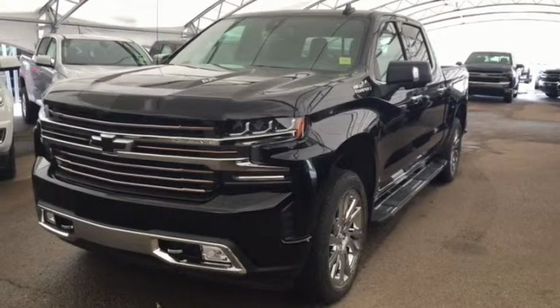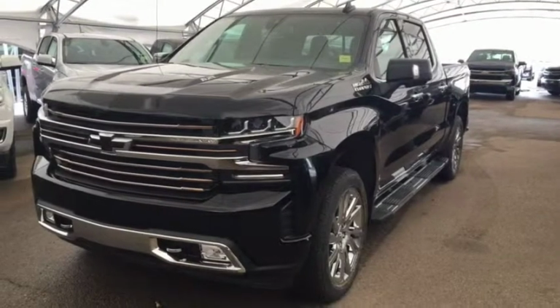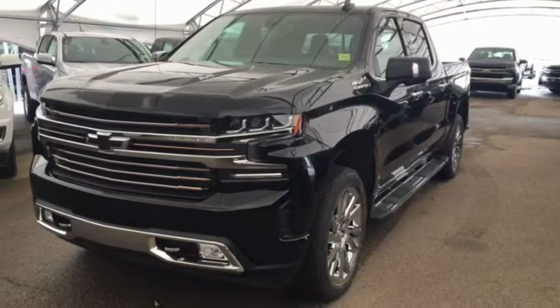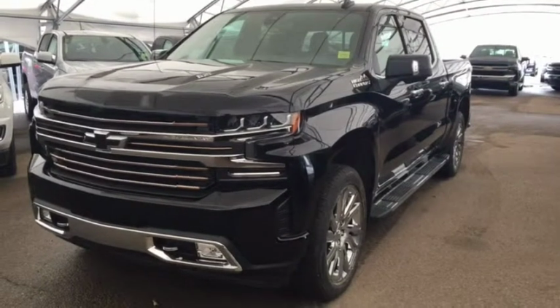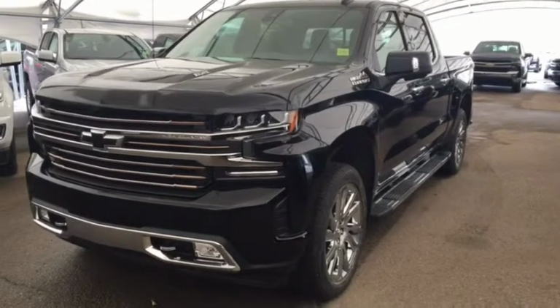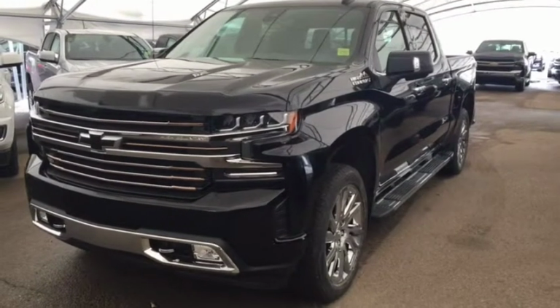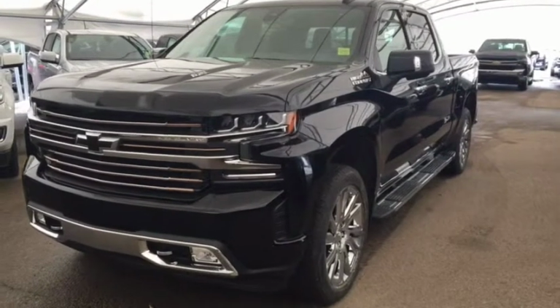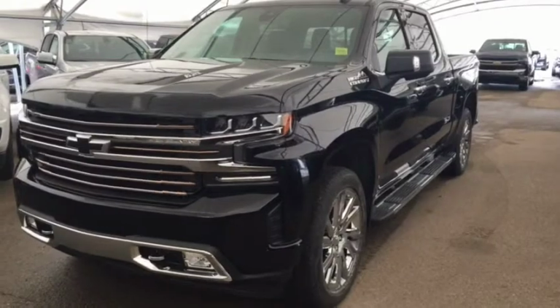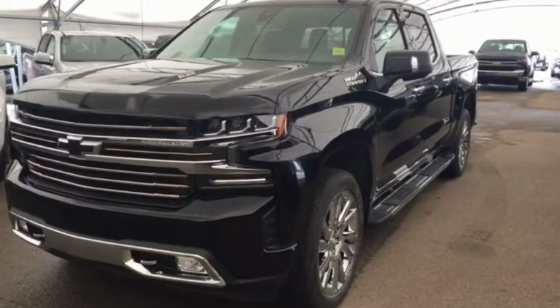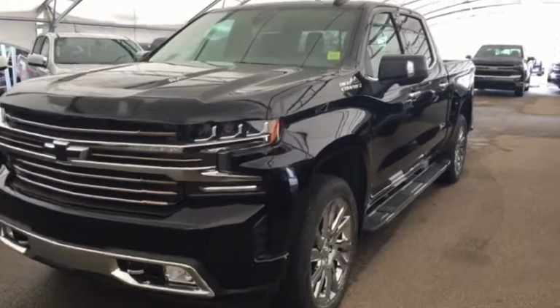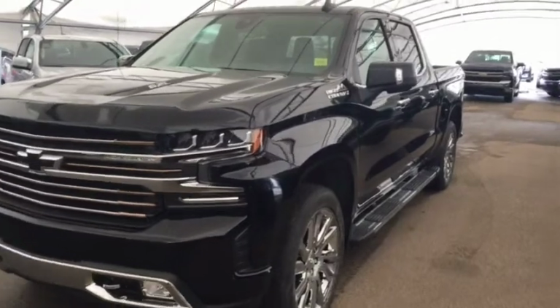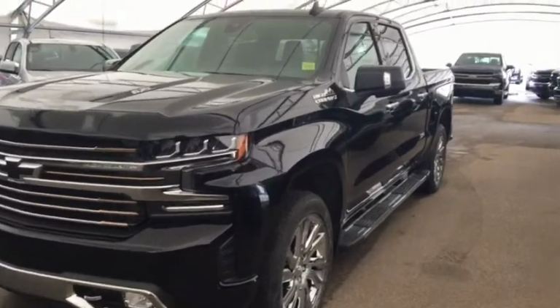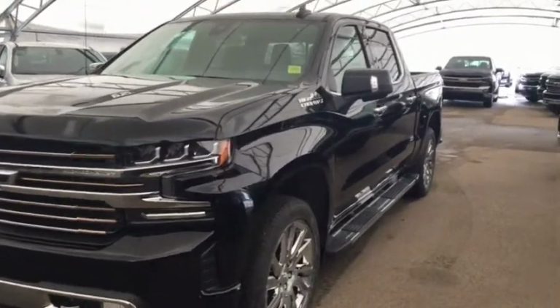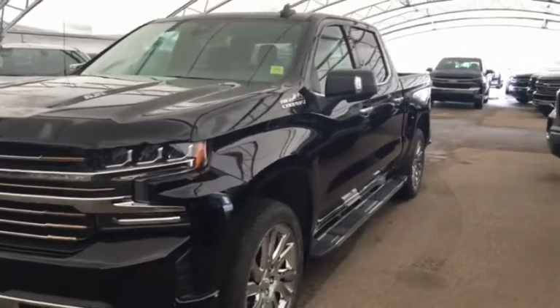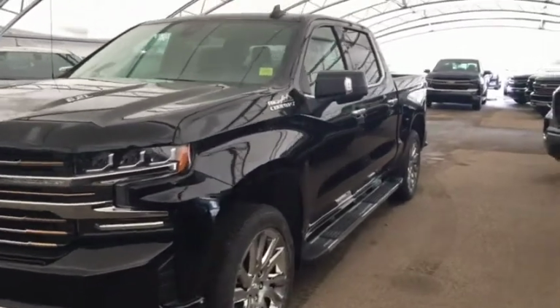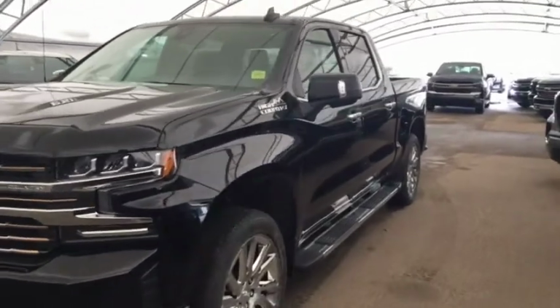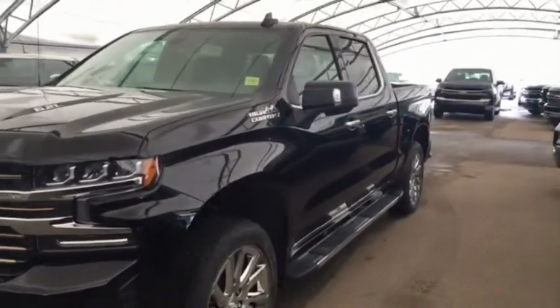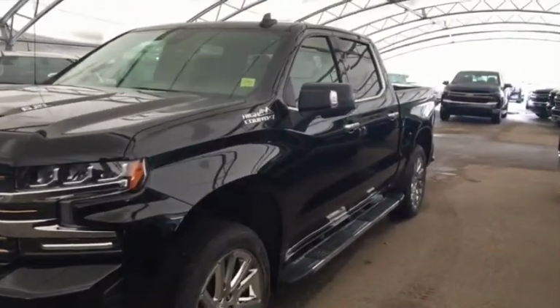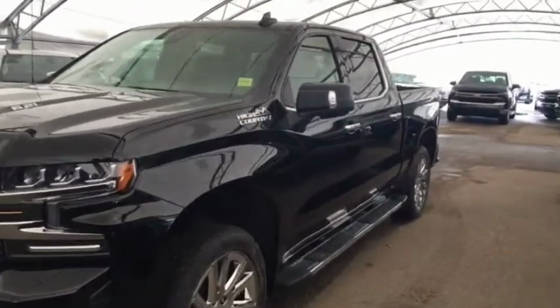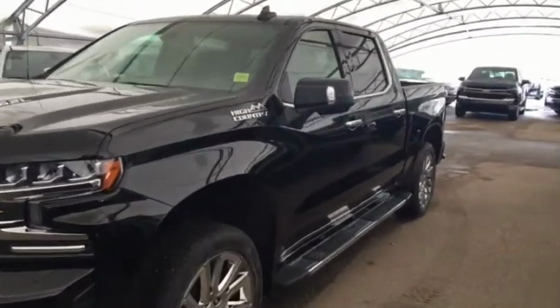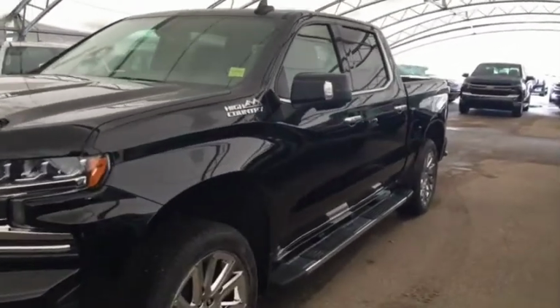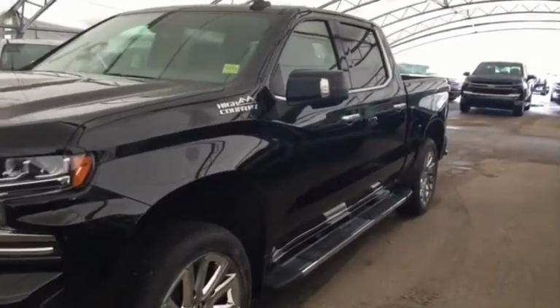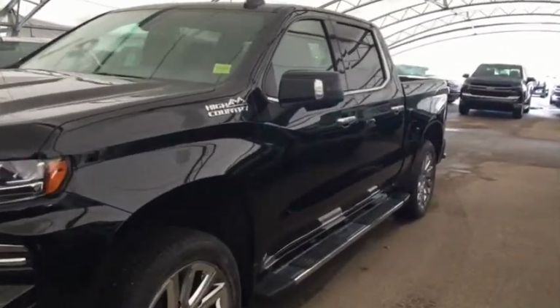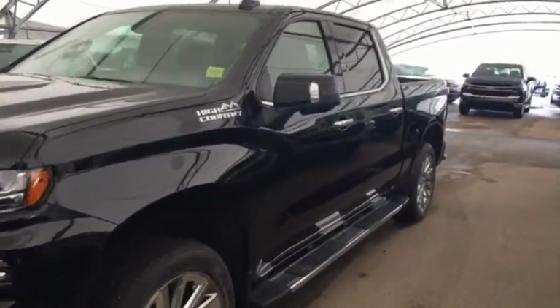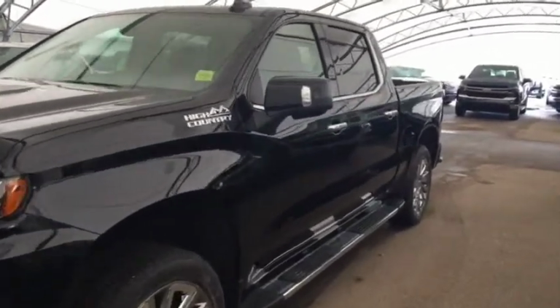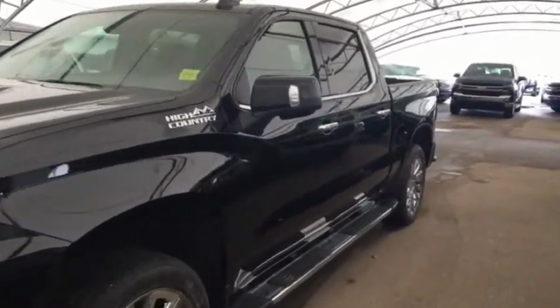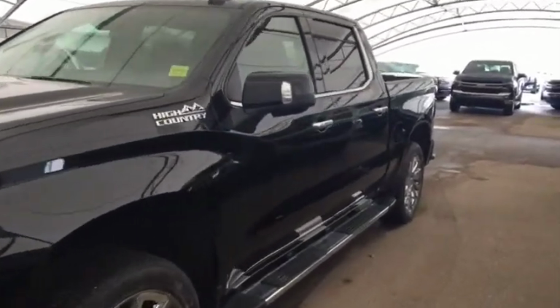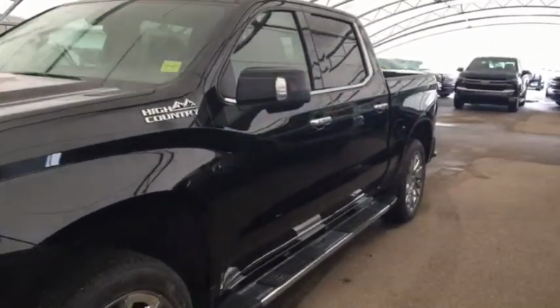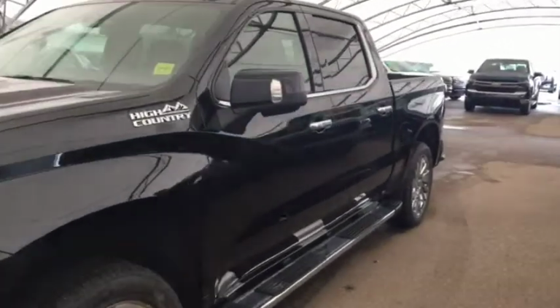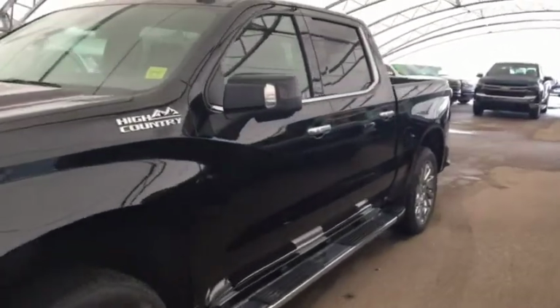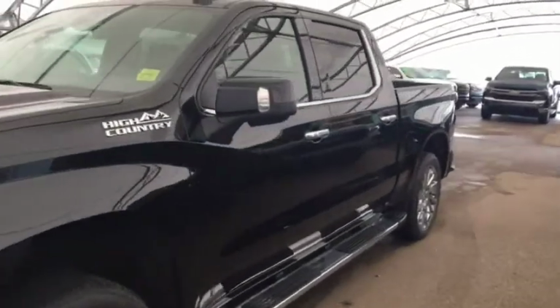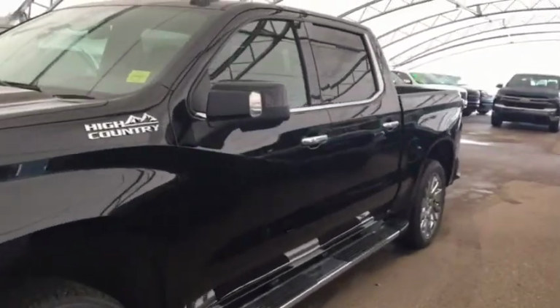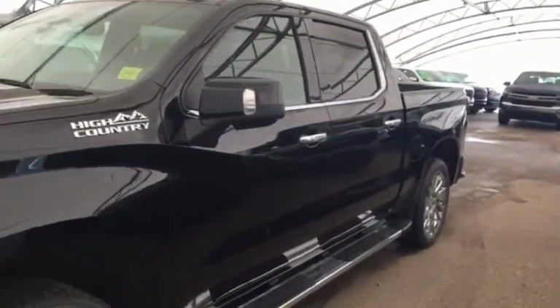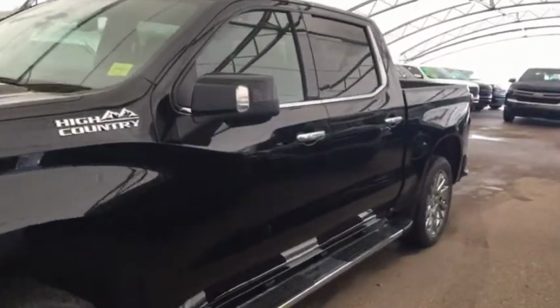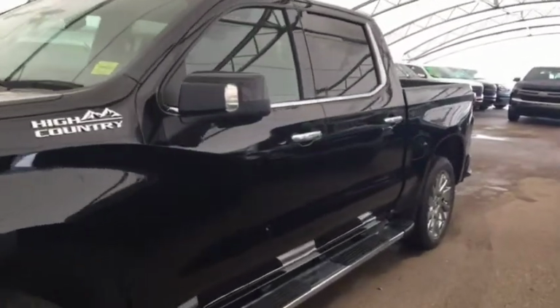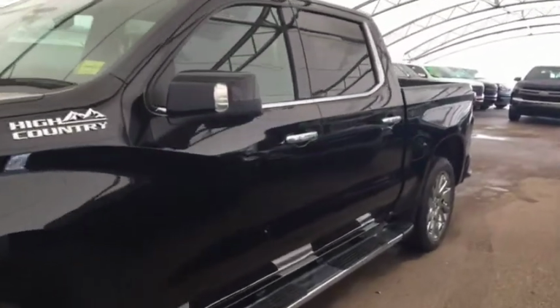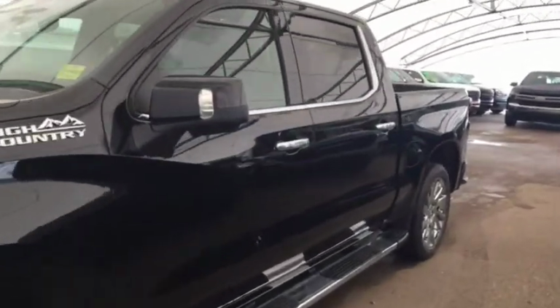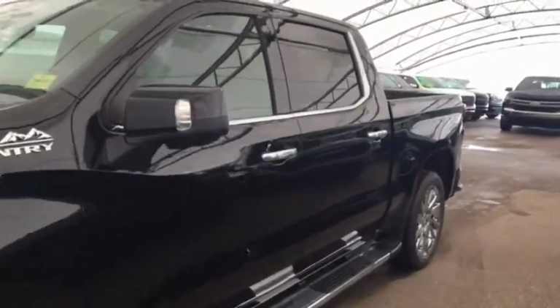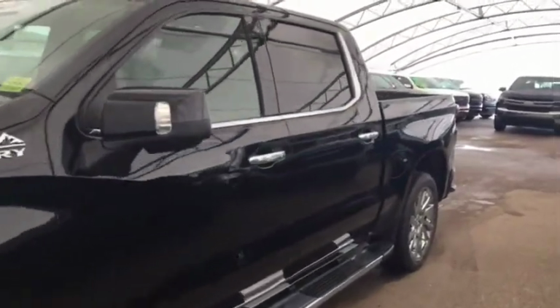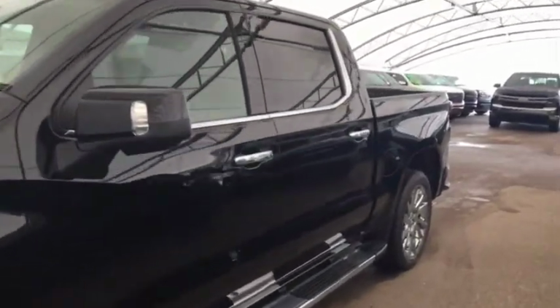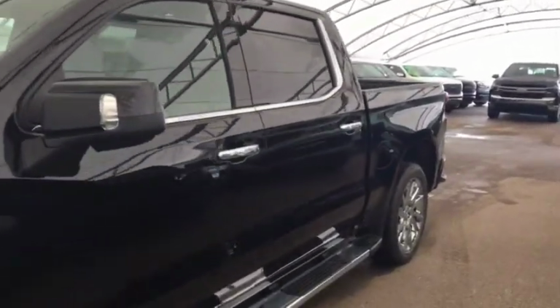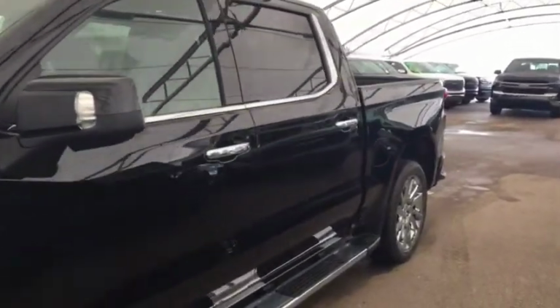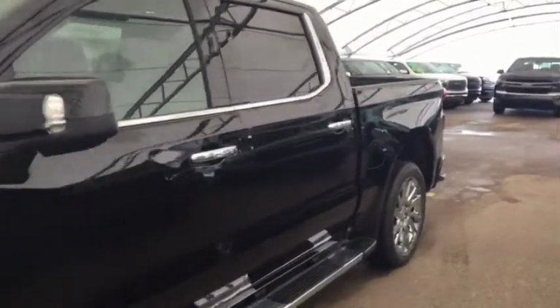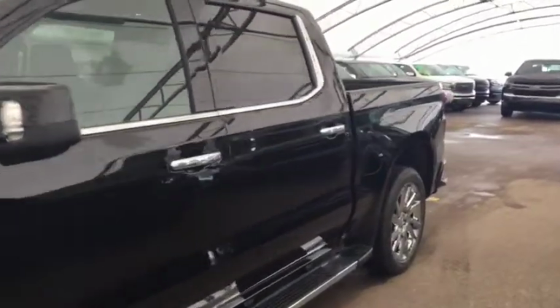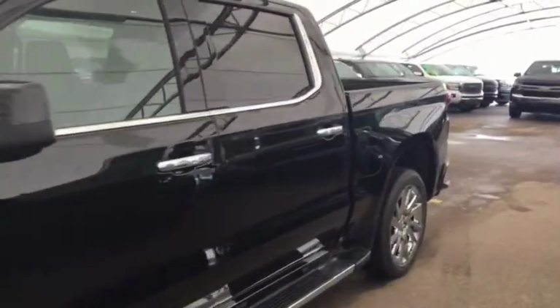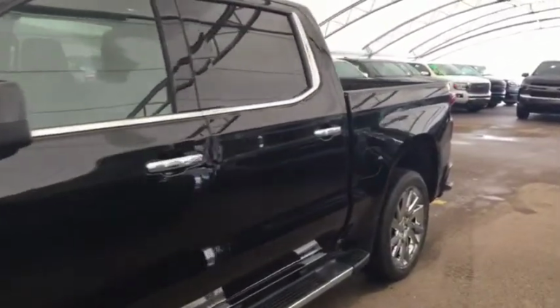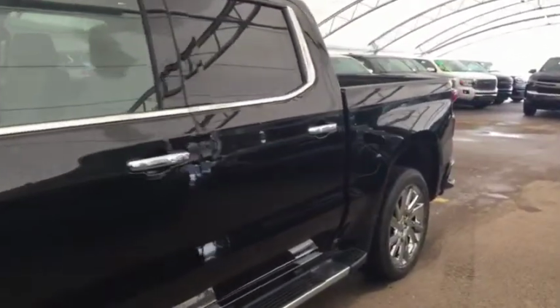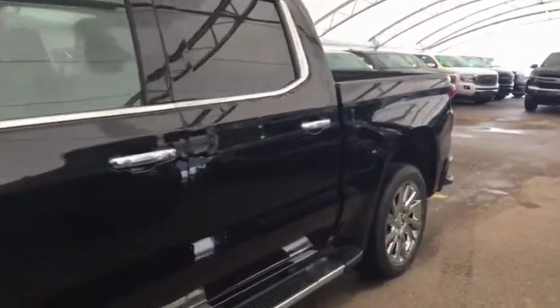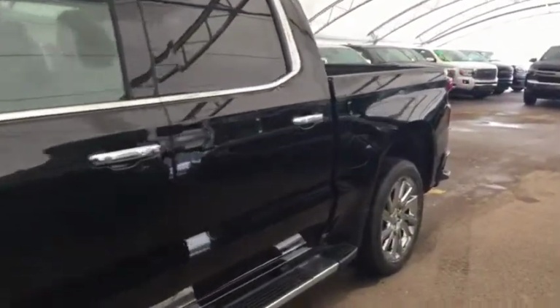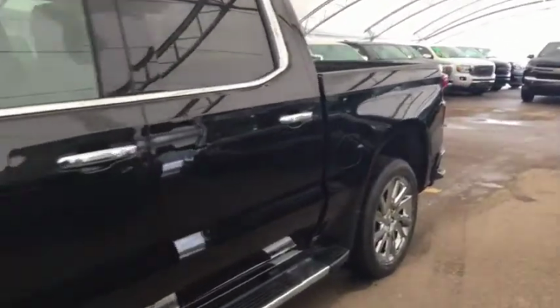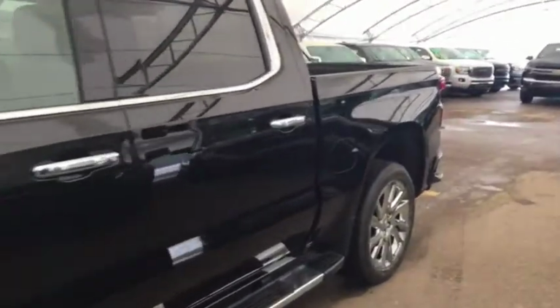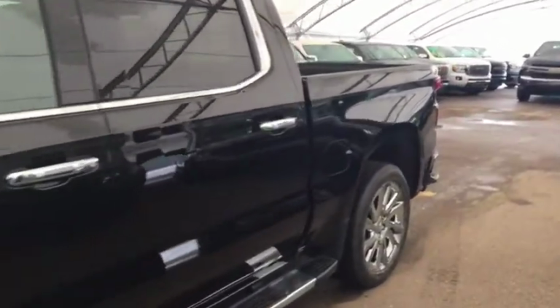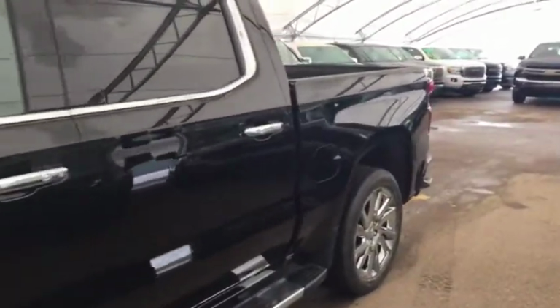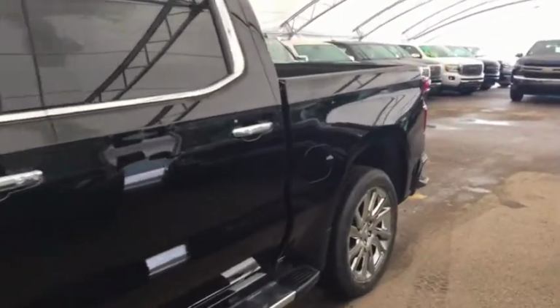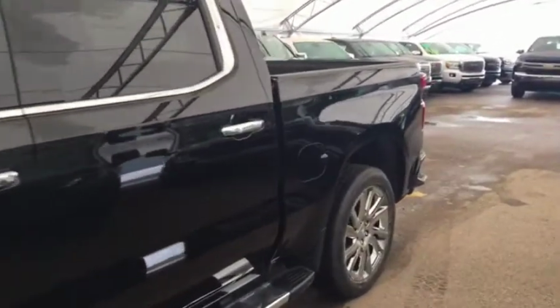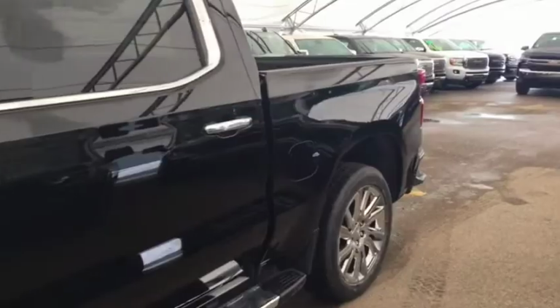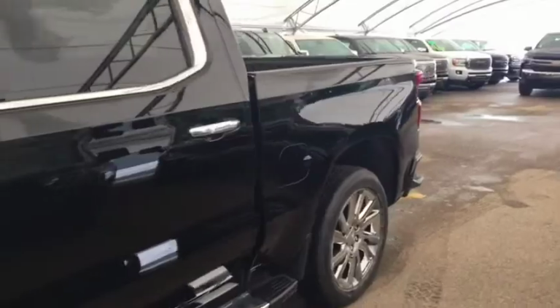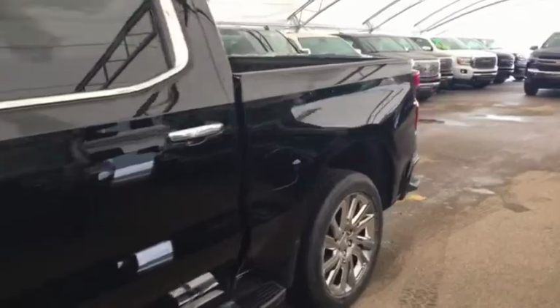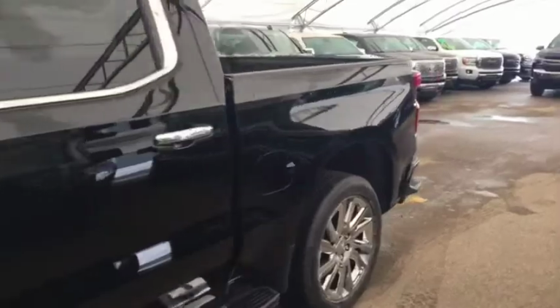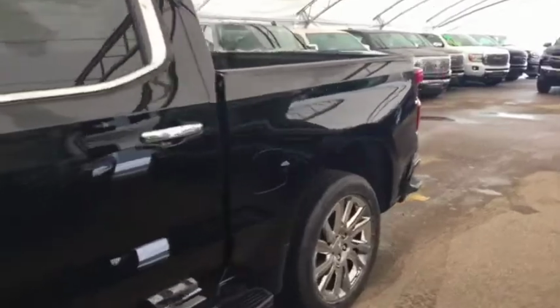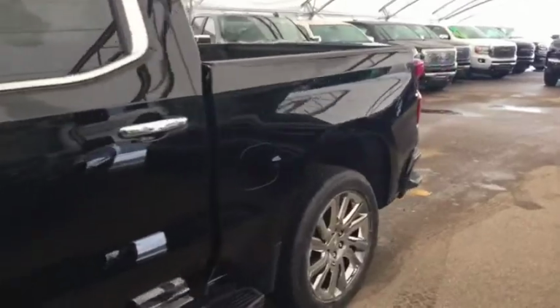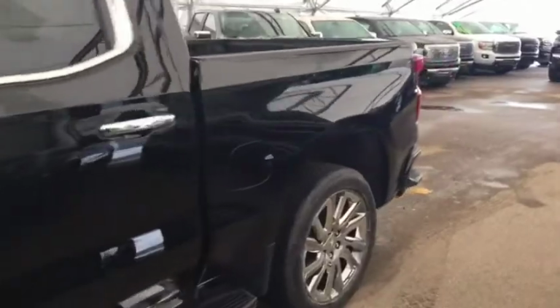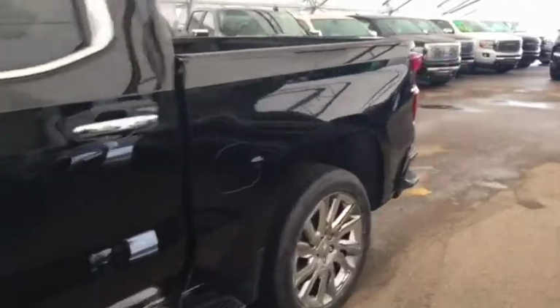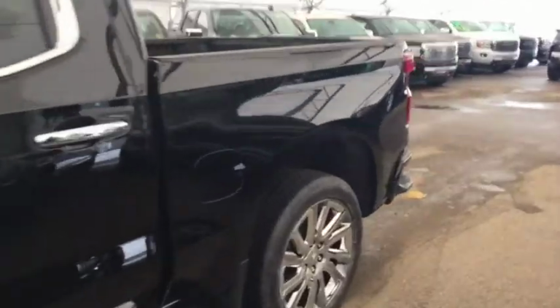Welcome to Davis Chevrolet. This is the 2019 Chevrolet Silverado High Country Edition in the color black.